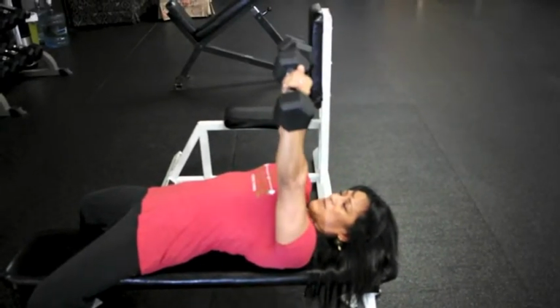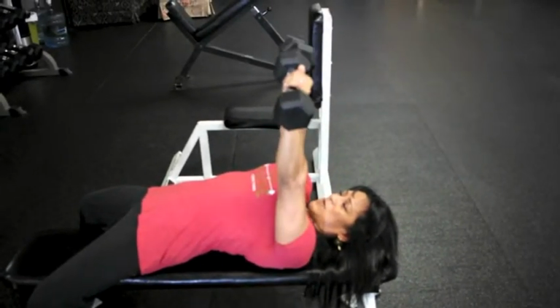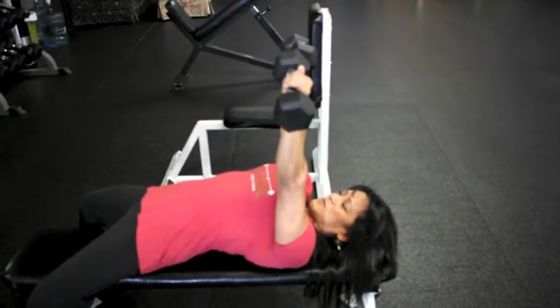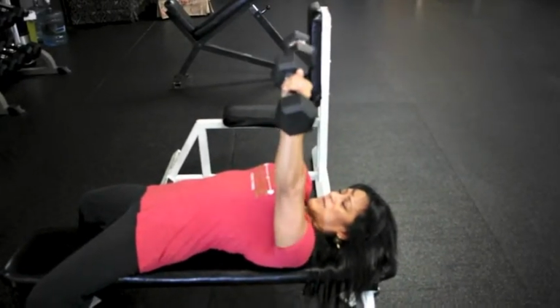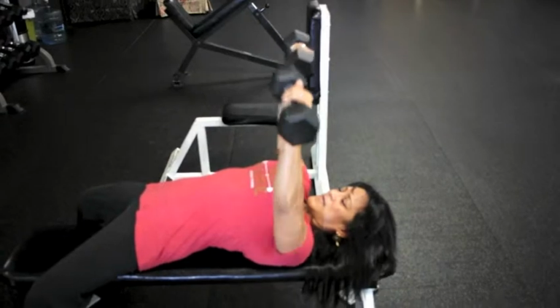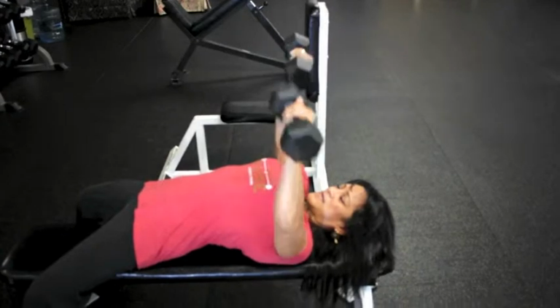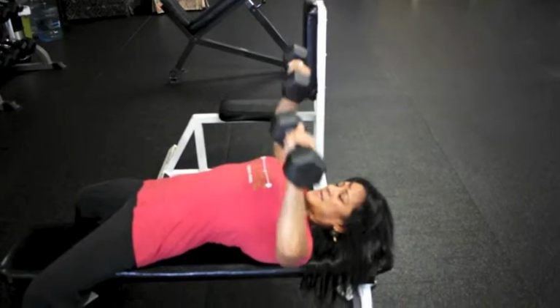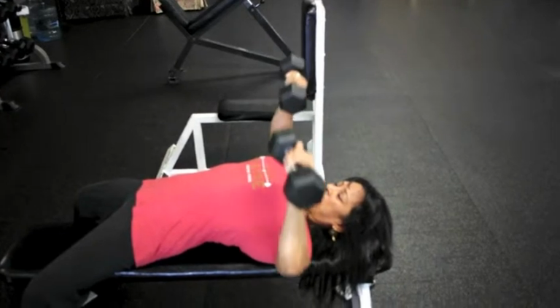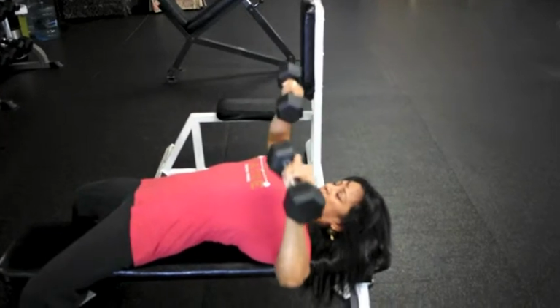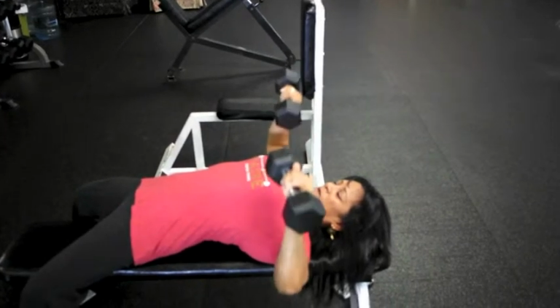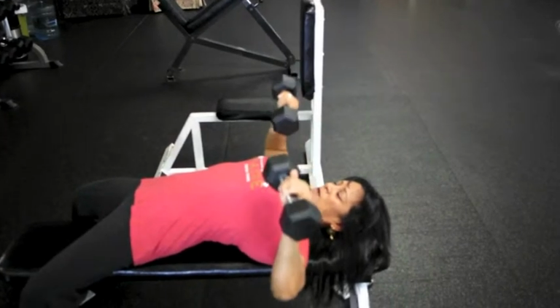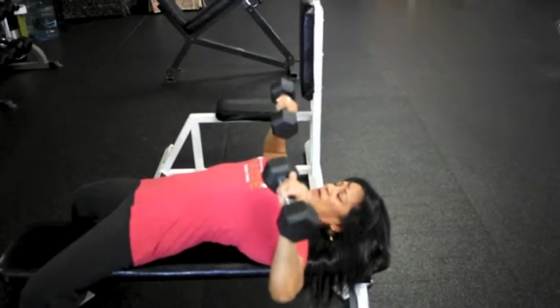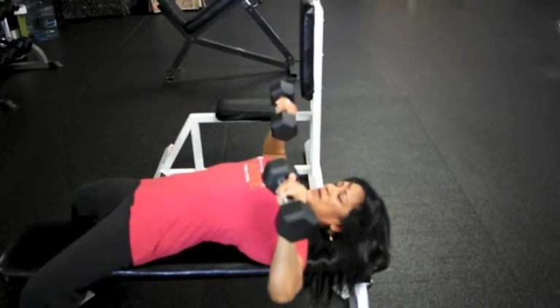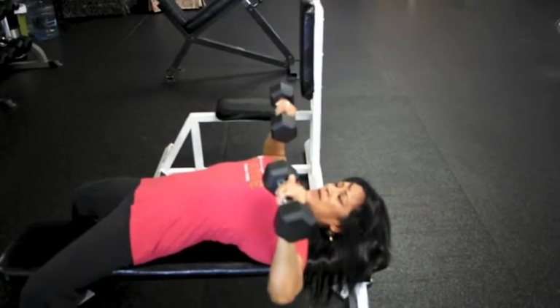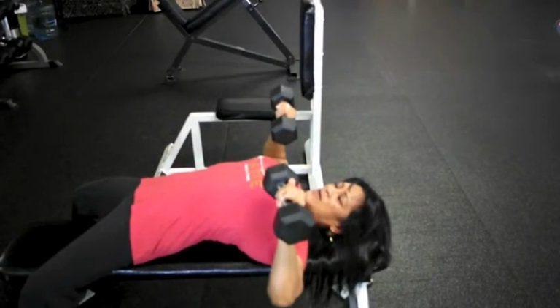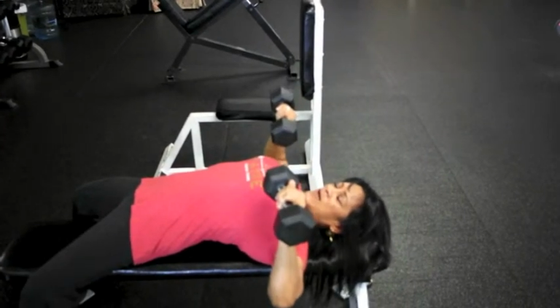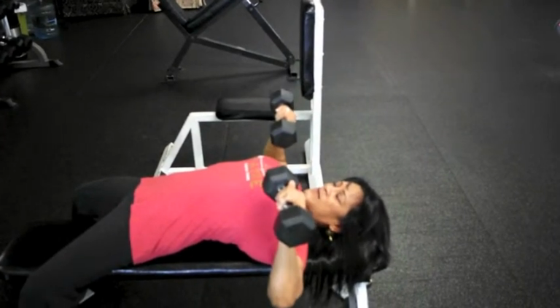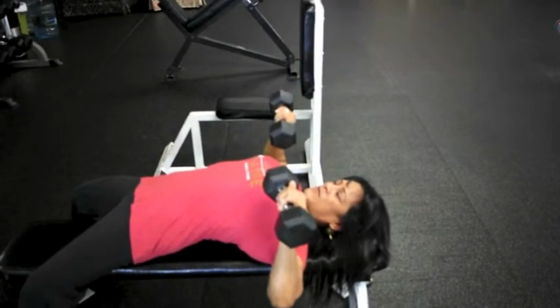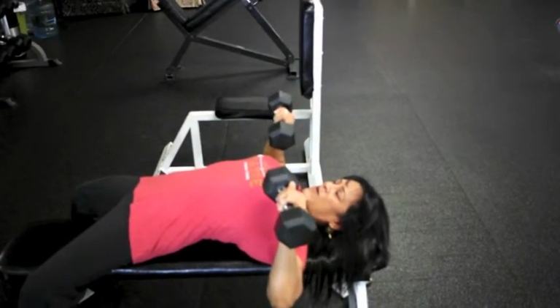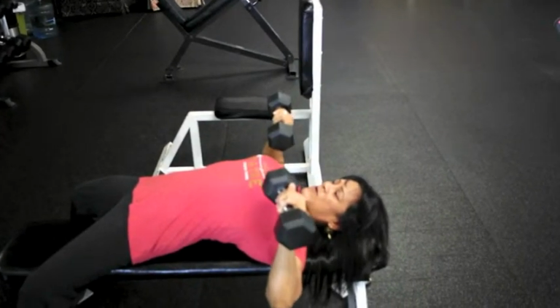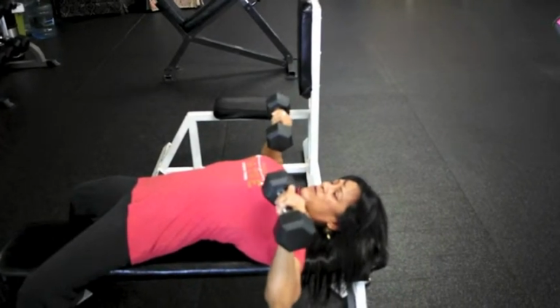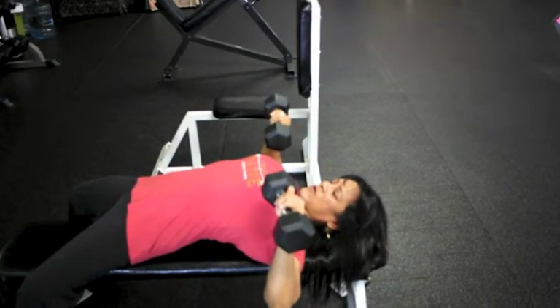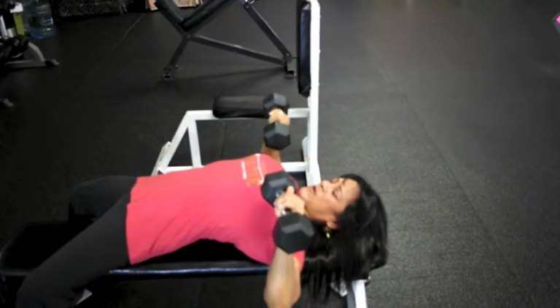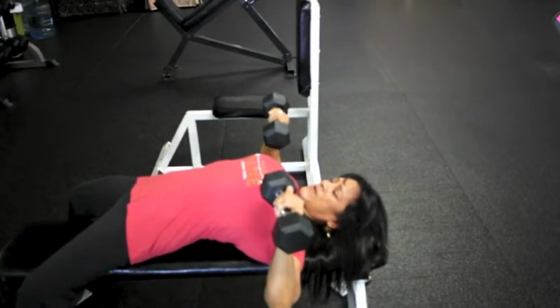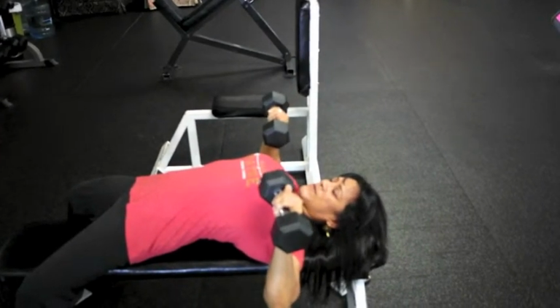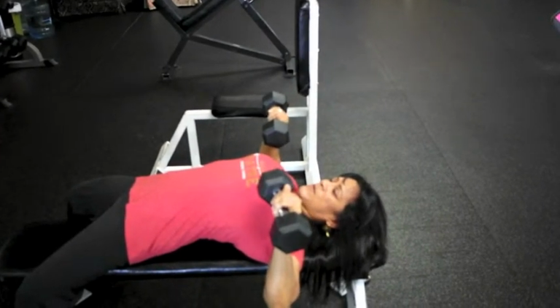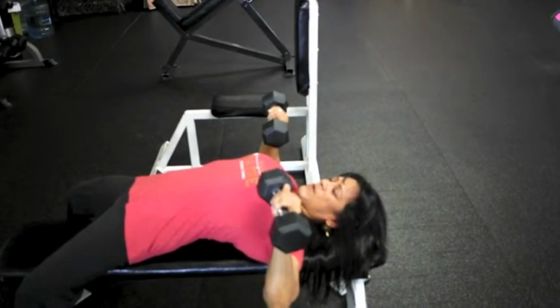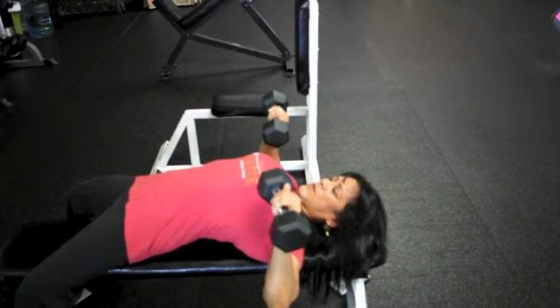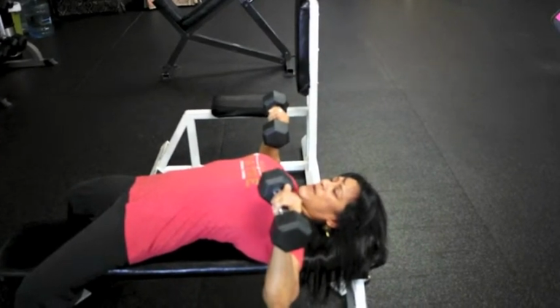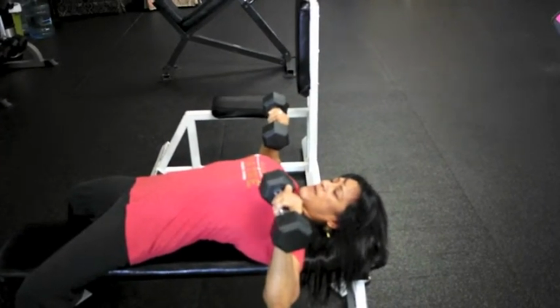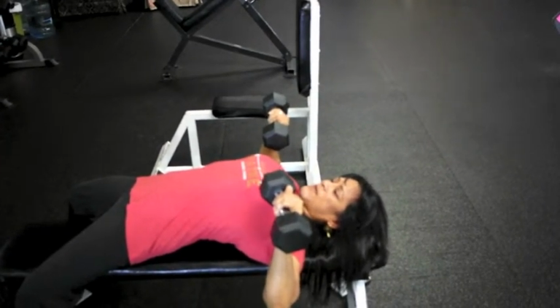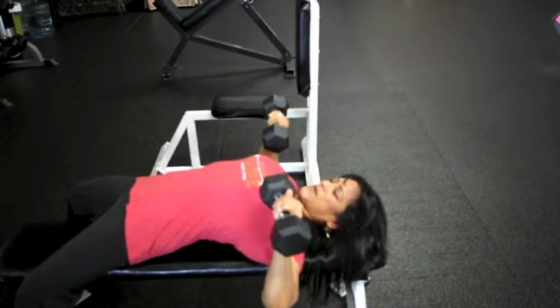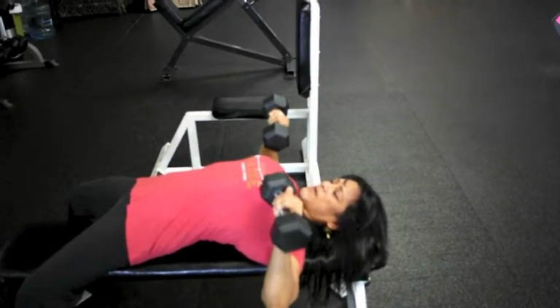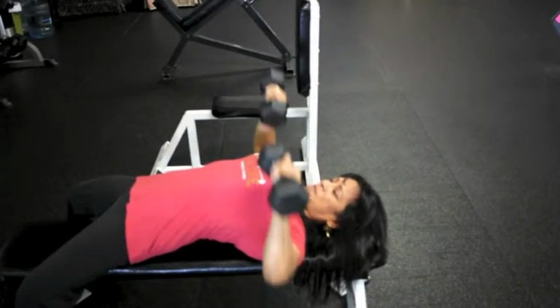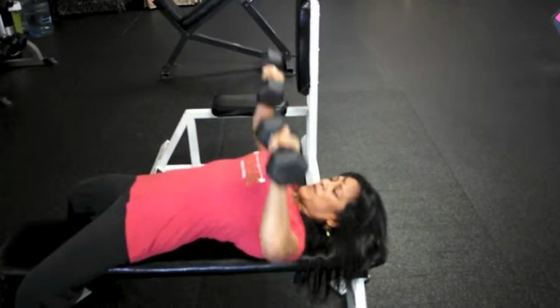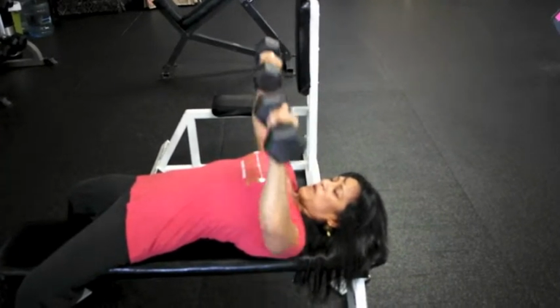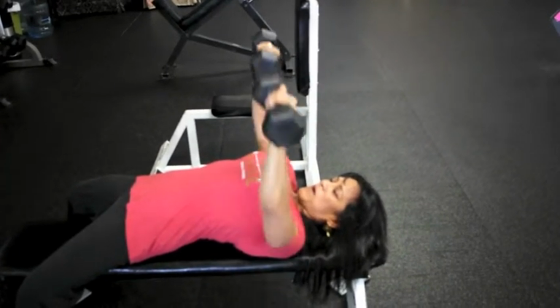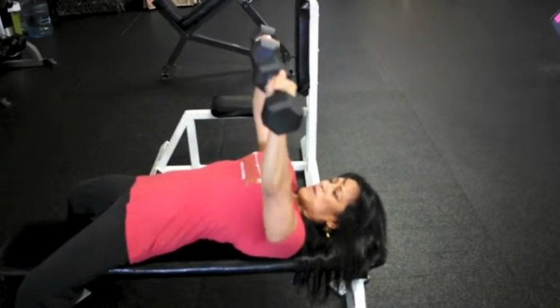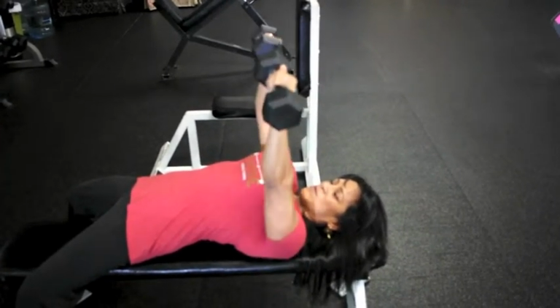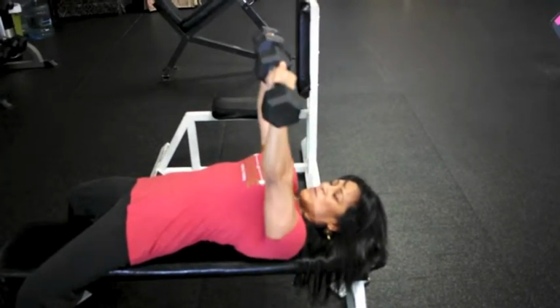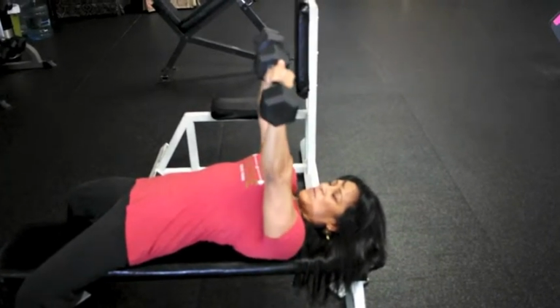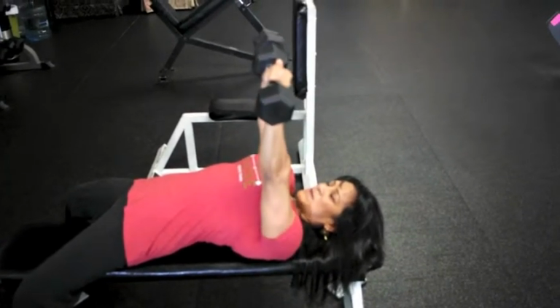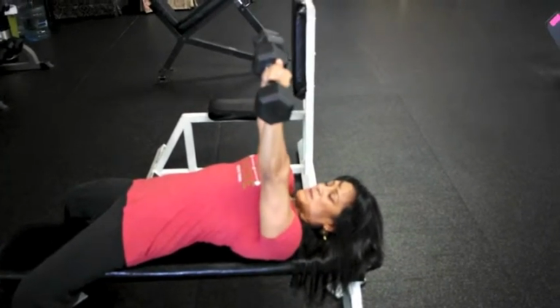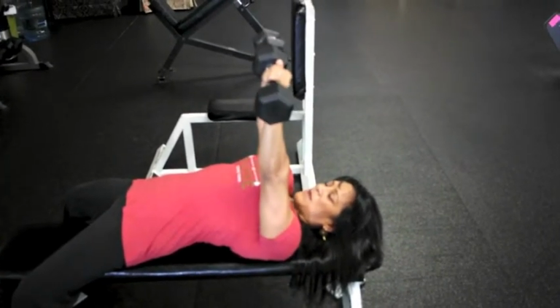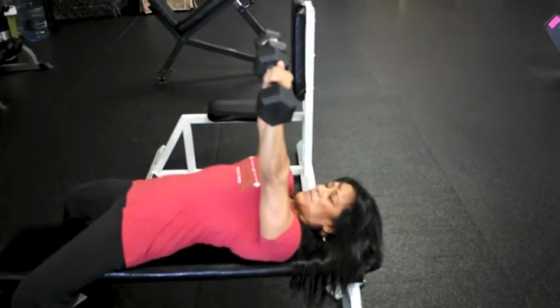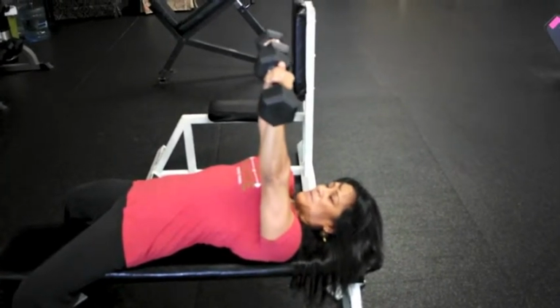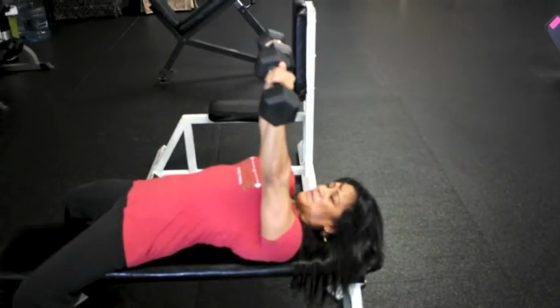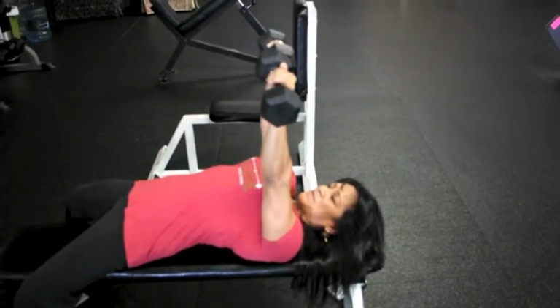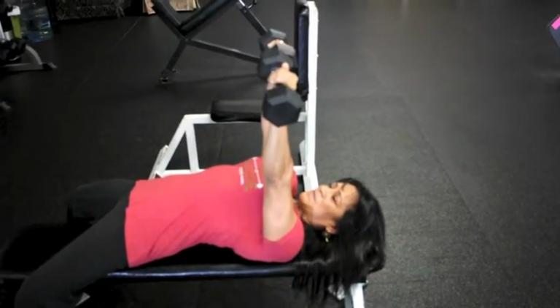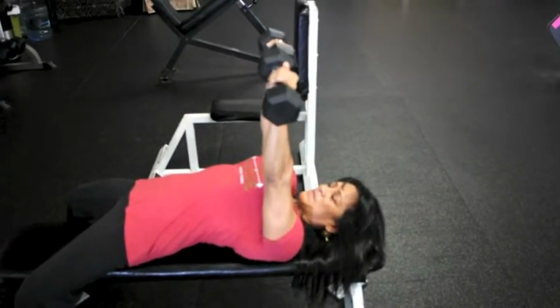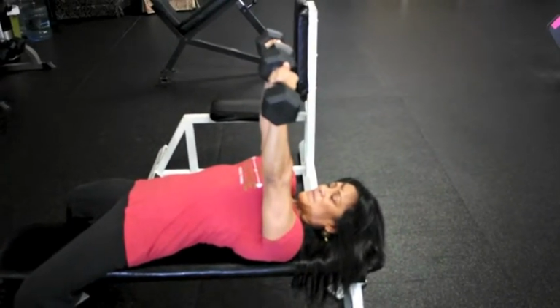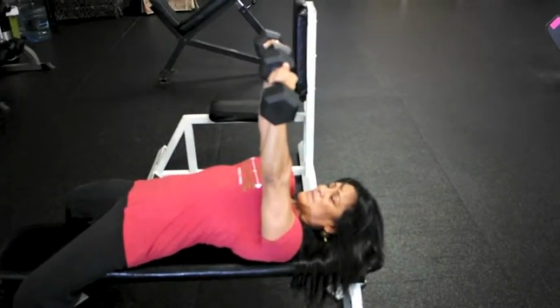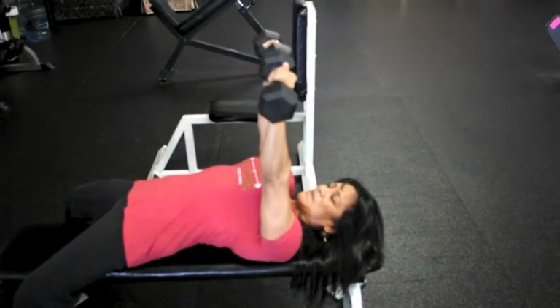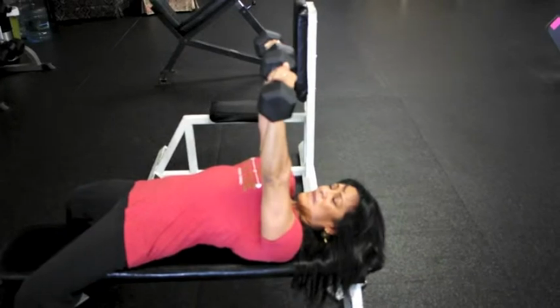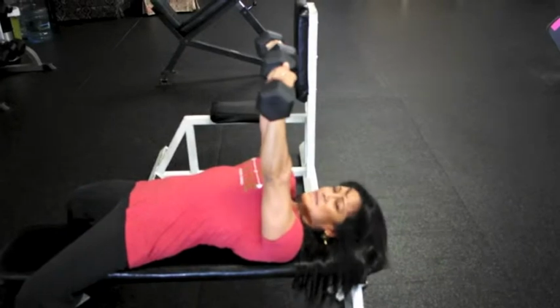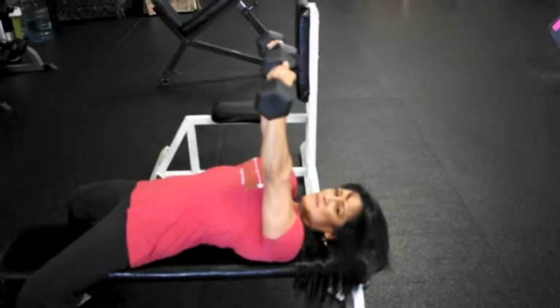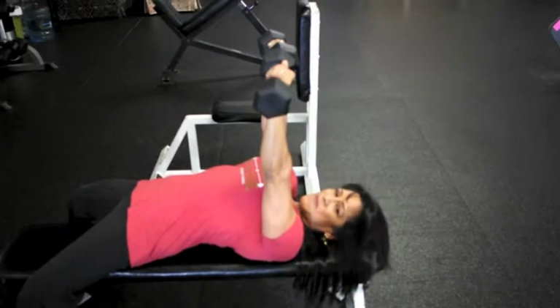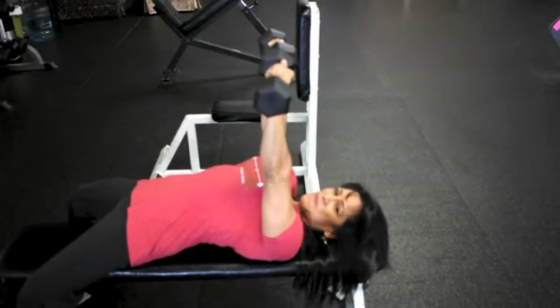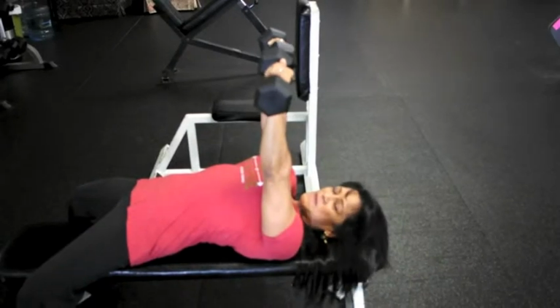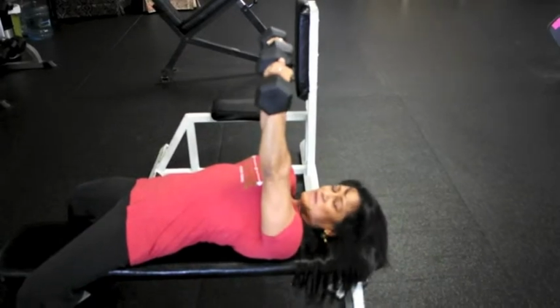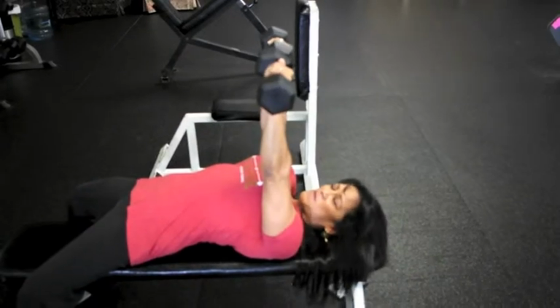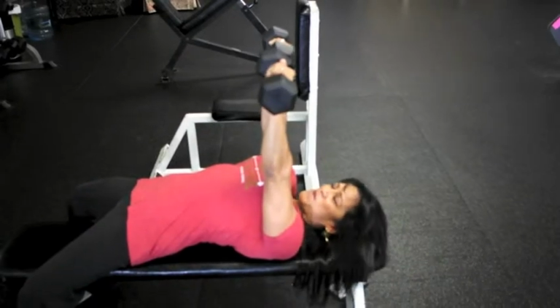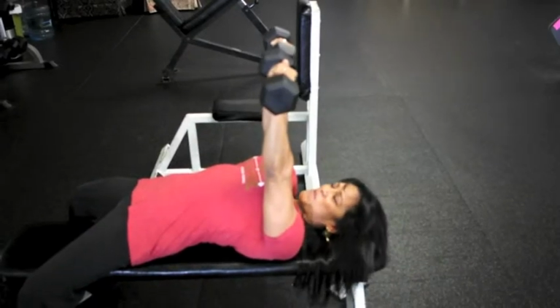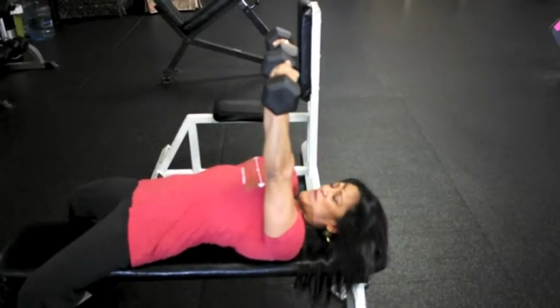Take it down, only go down as far as you're comfortable with, and blow out as you press up. And that's a flat bench dumbbell press.